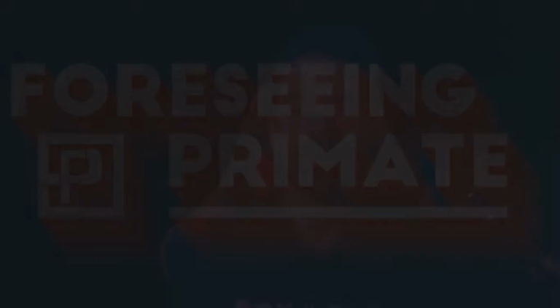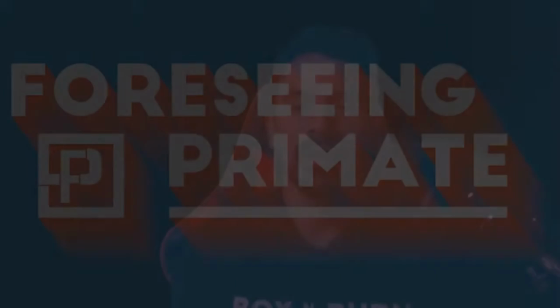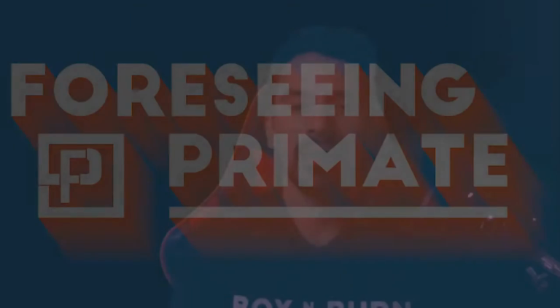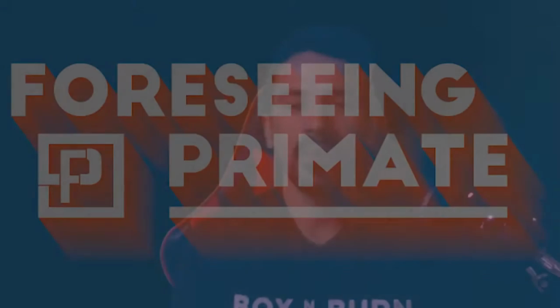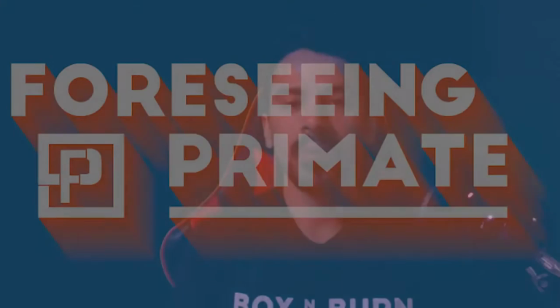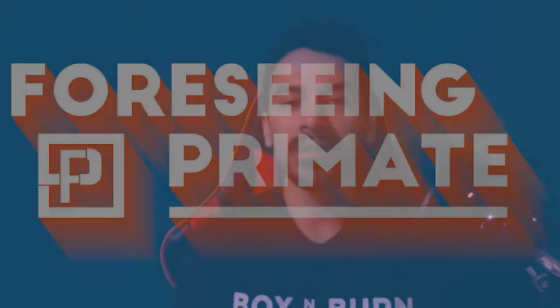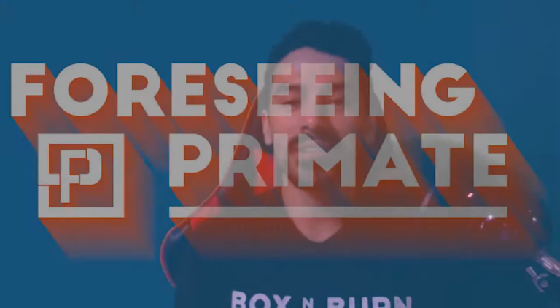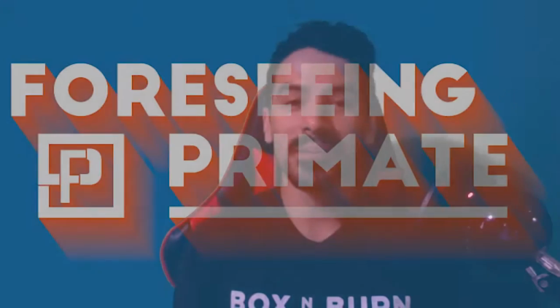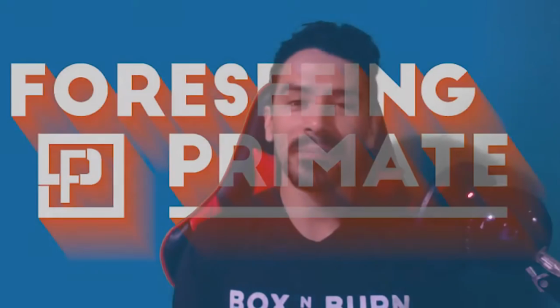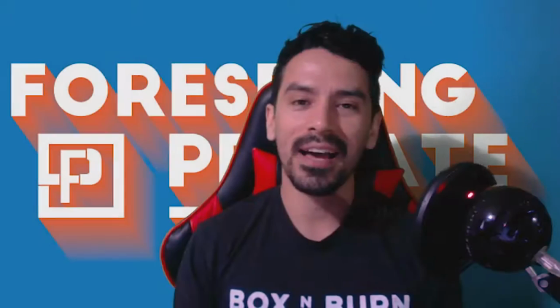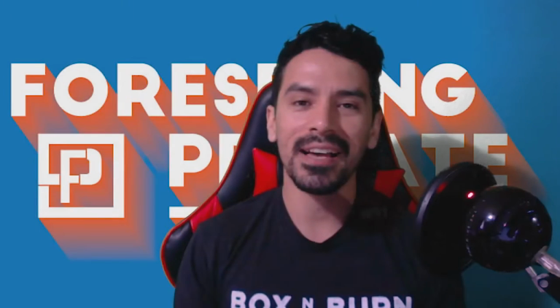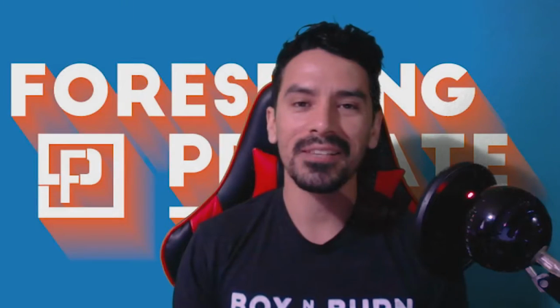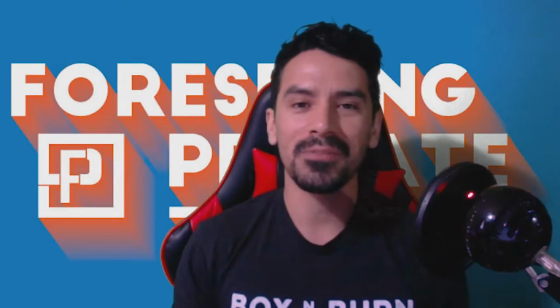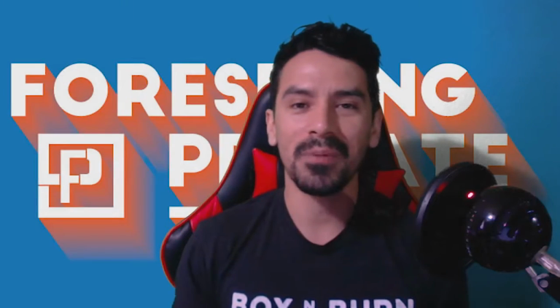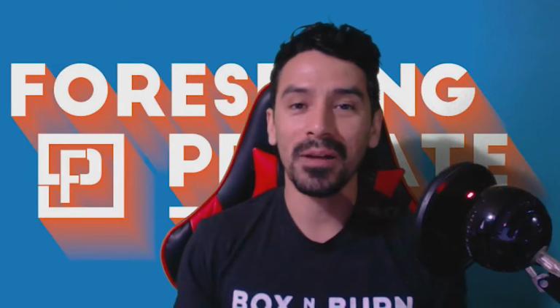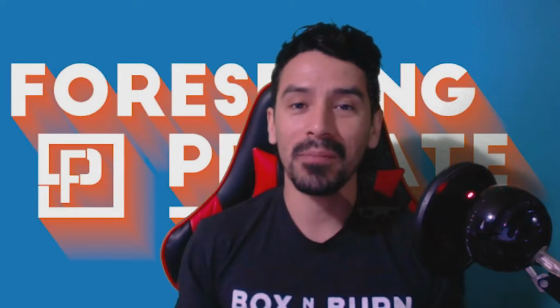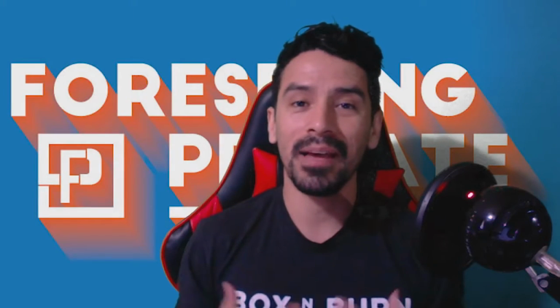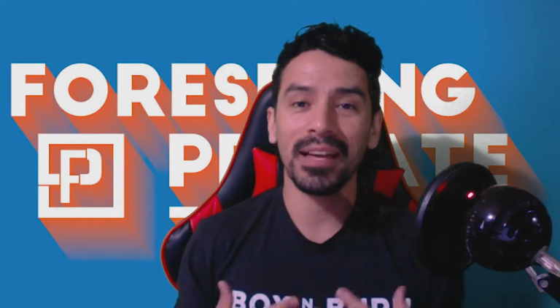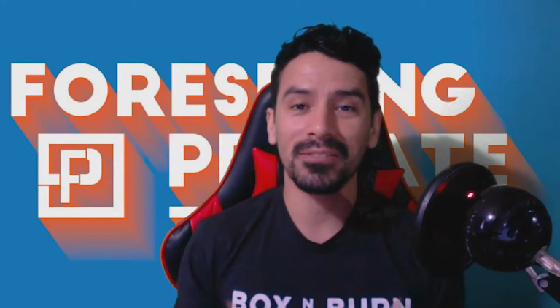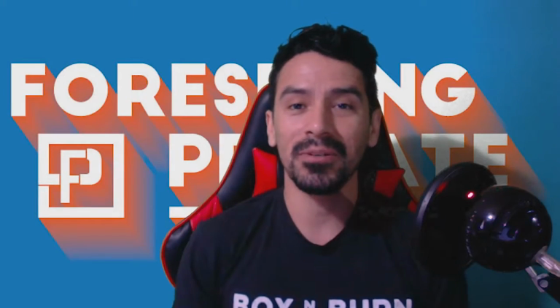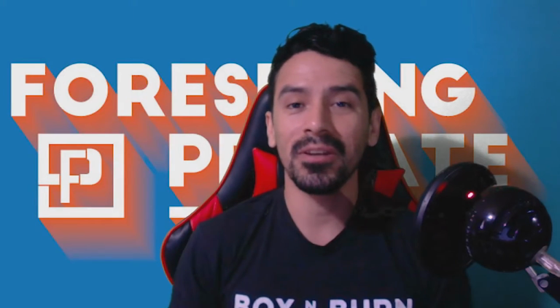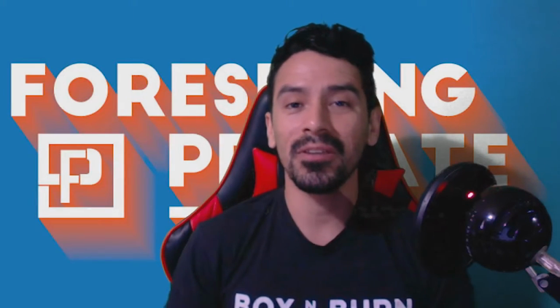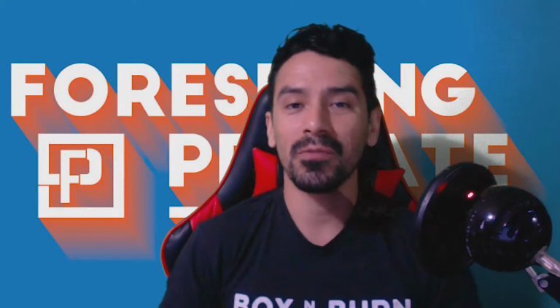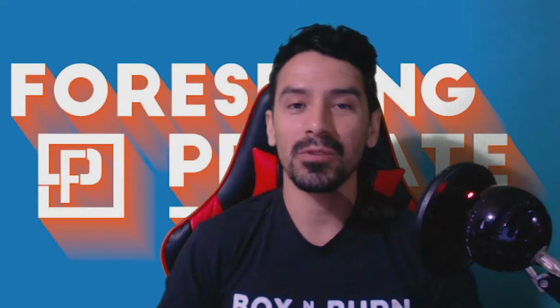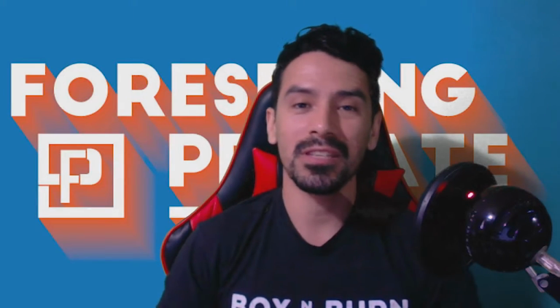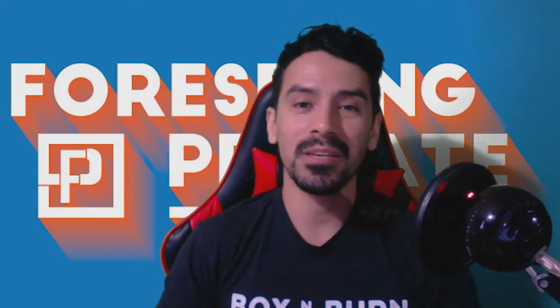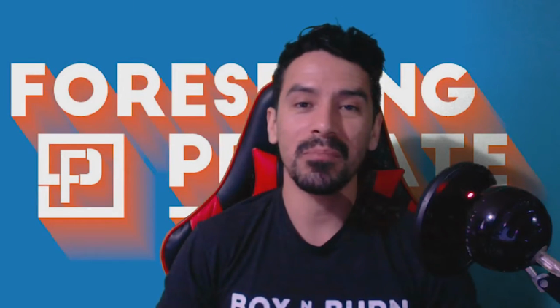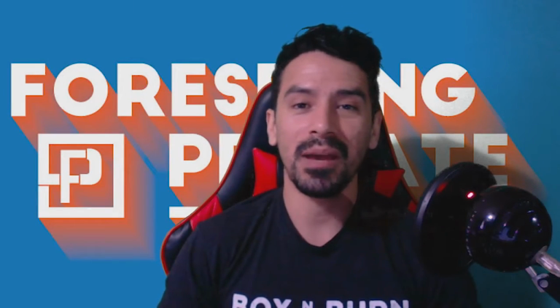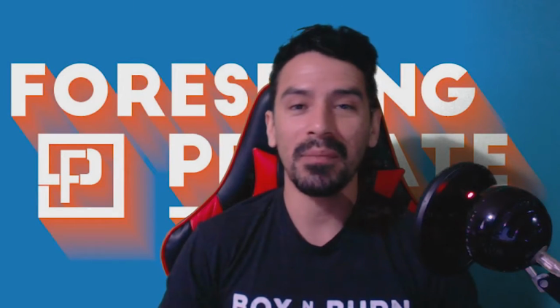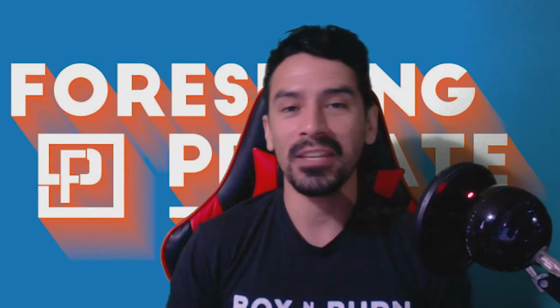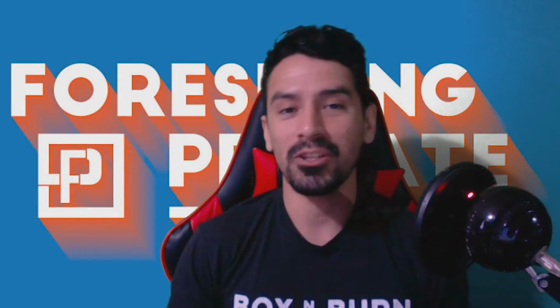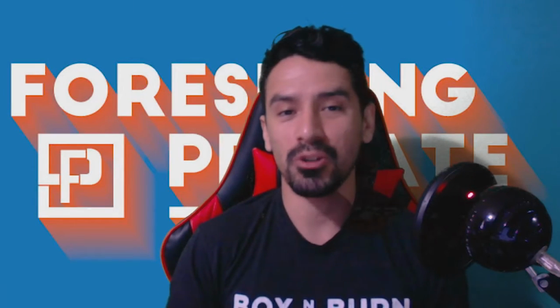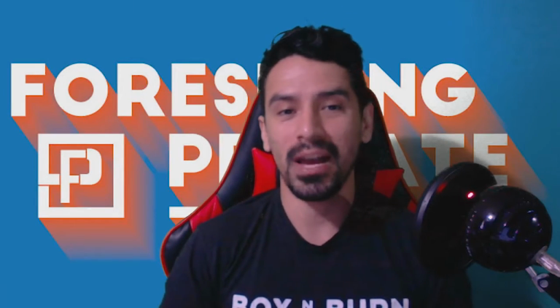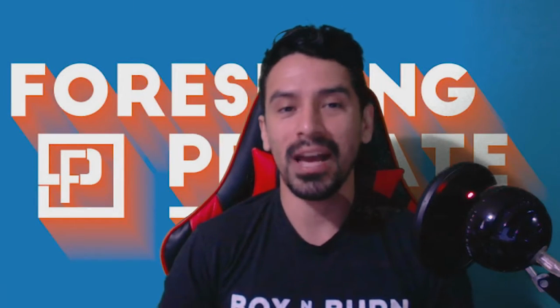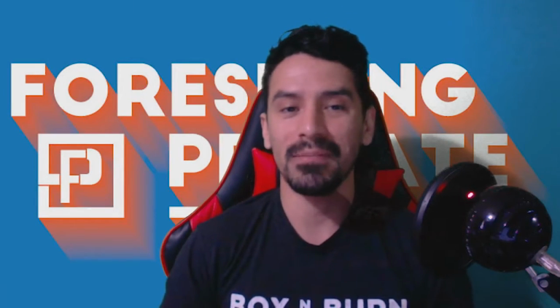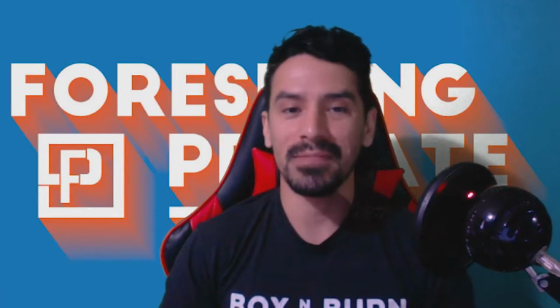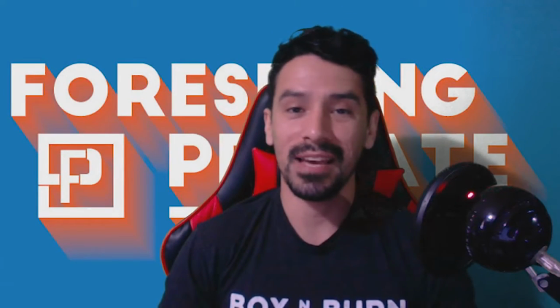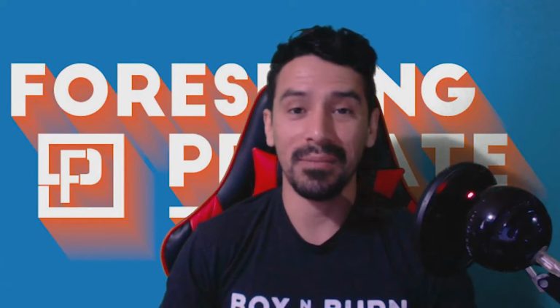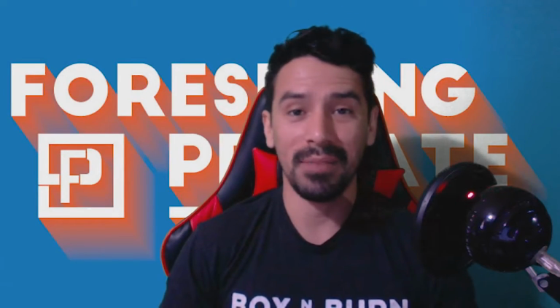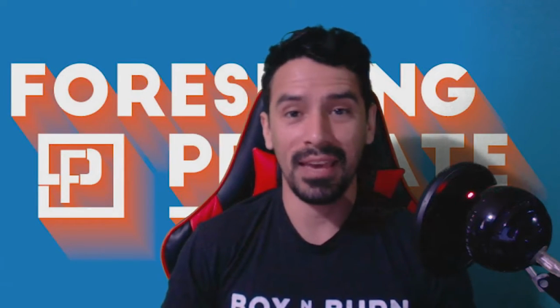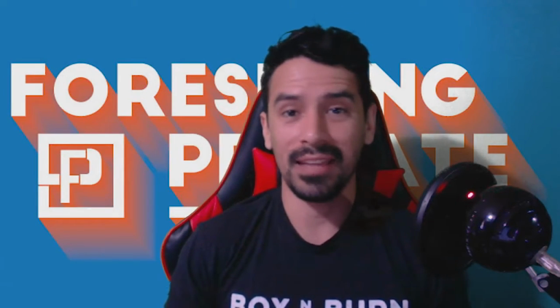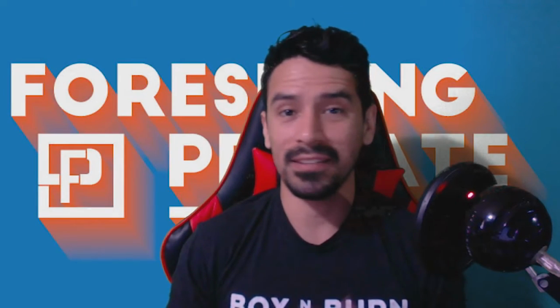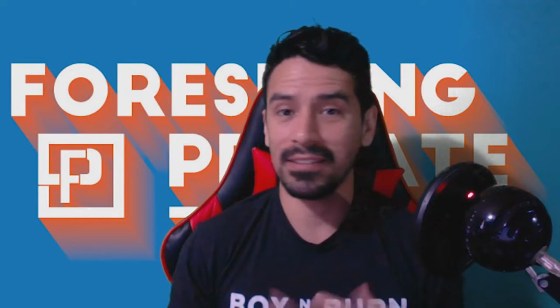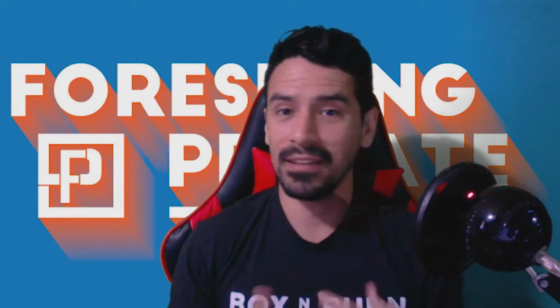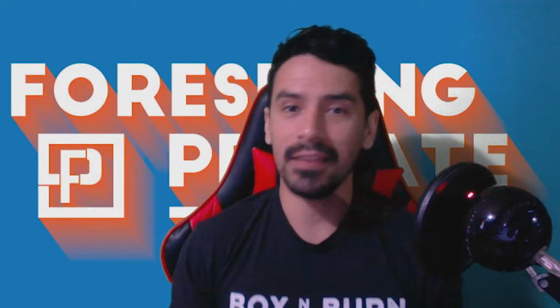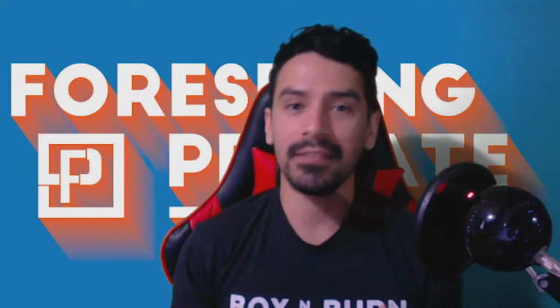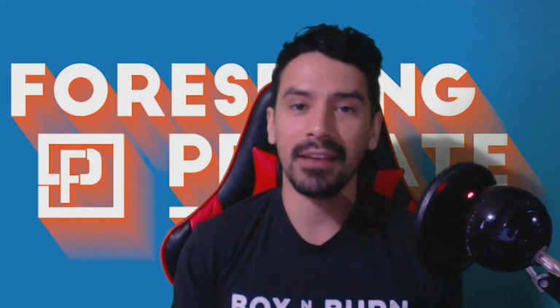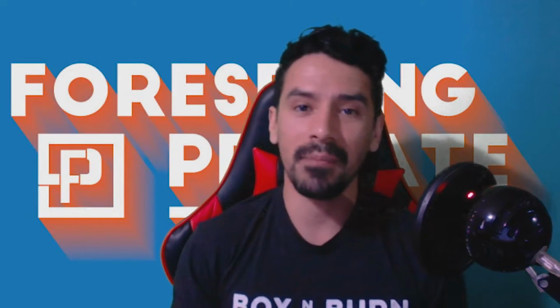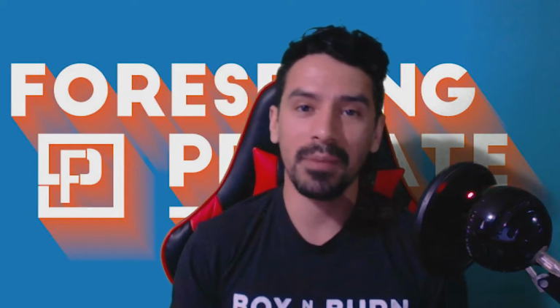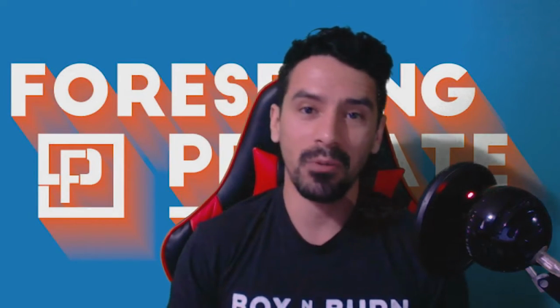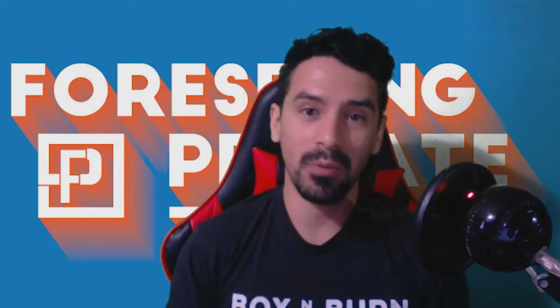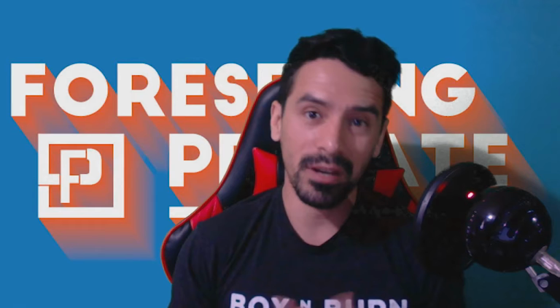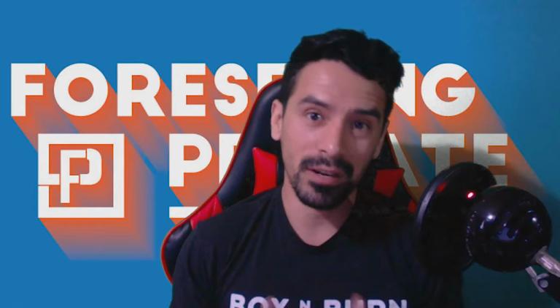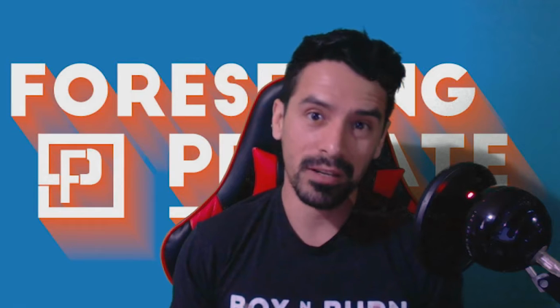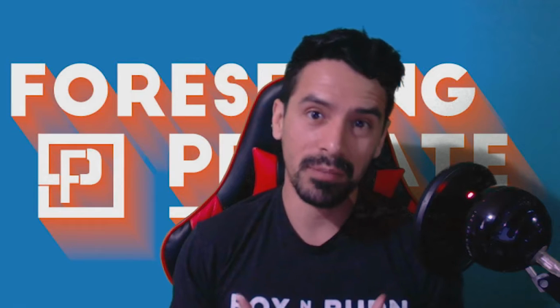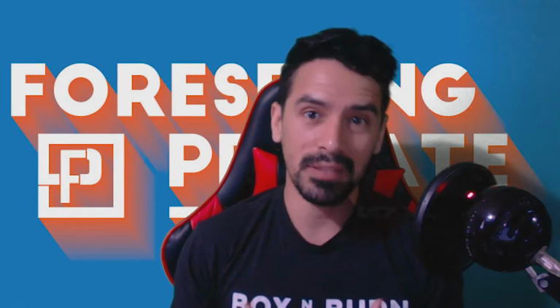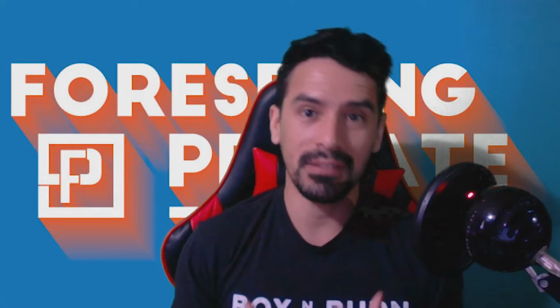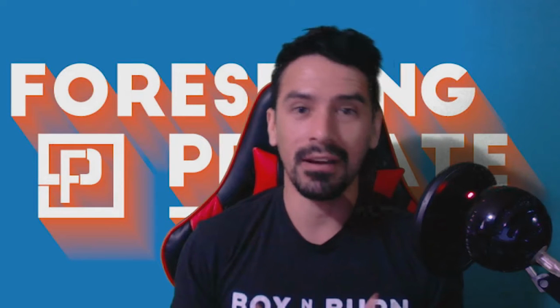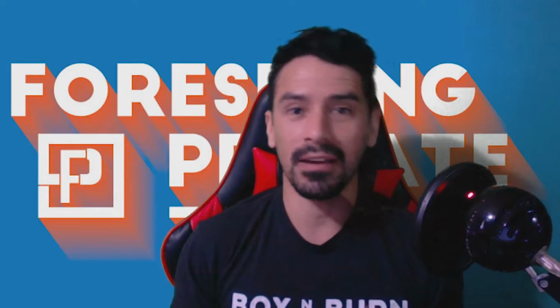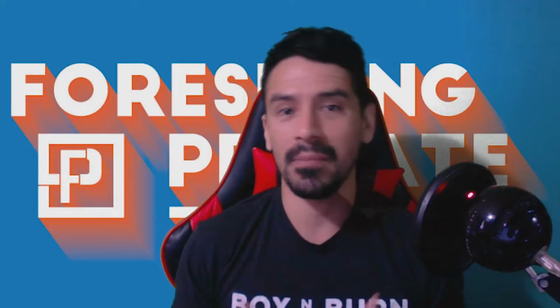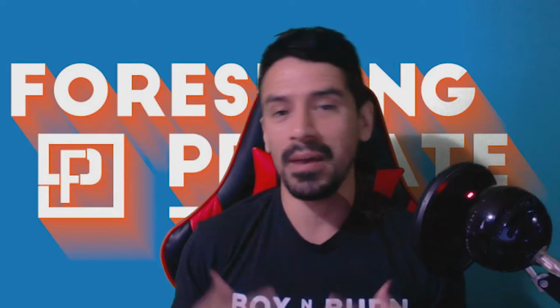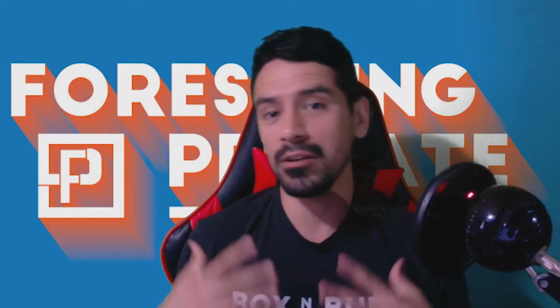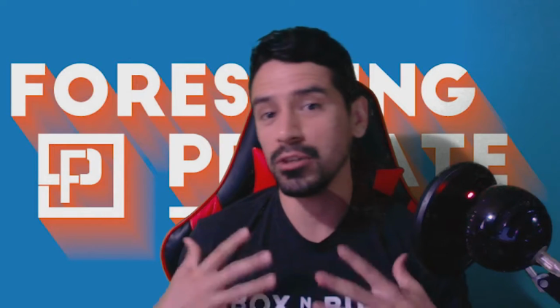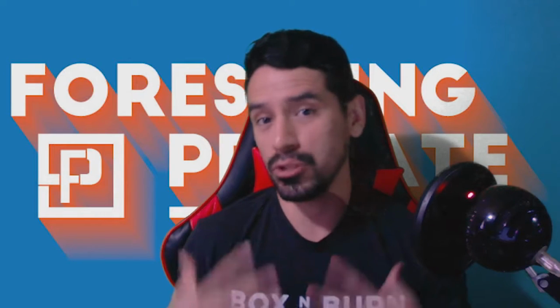What's up guys, welcome back to another Foreseen Primate Tribe Time. And today's topic, we are gonna be talking about shoes.